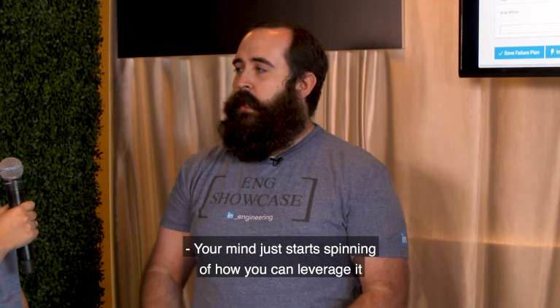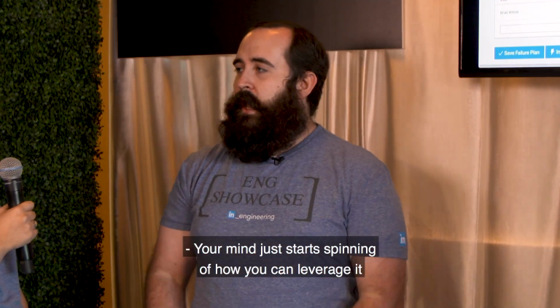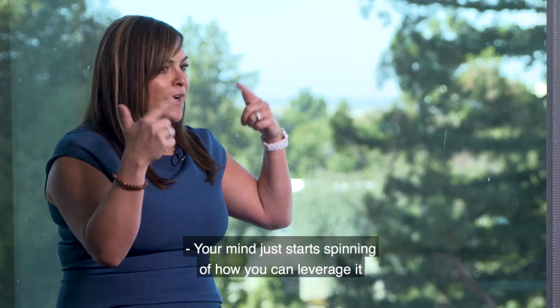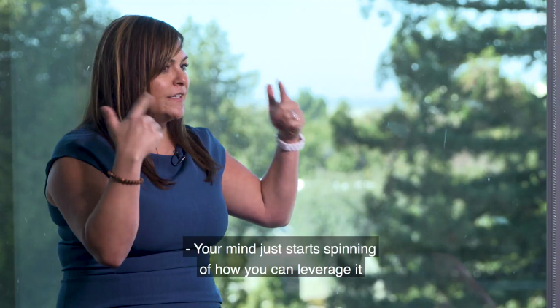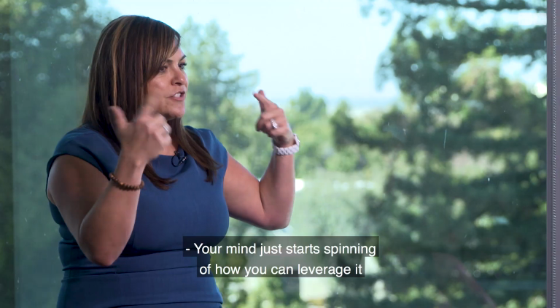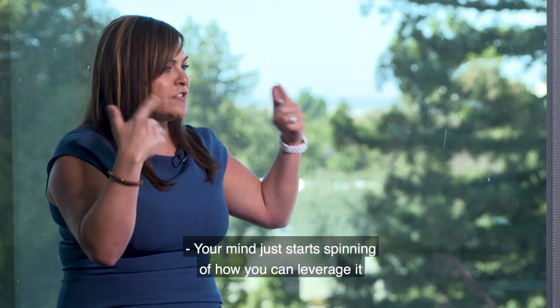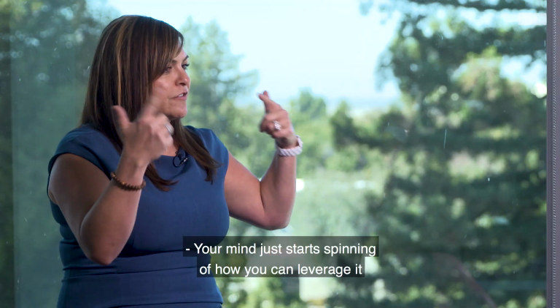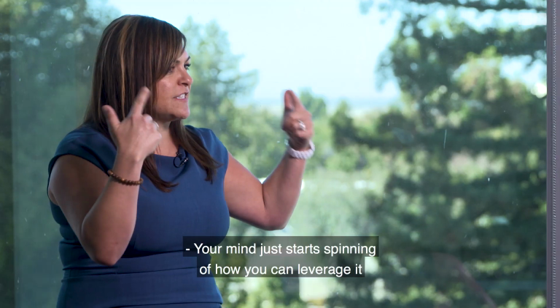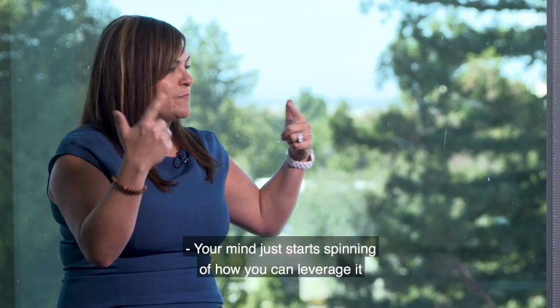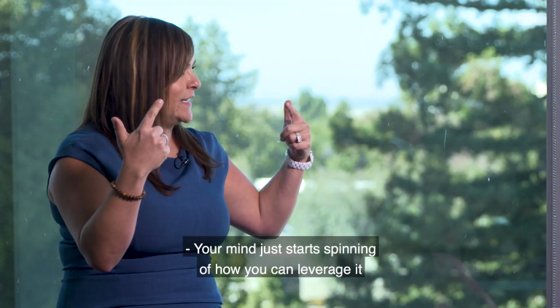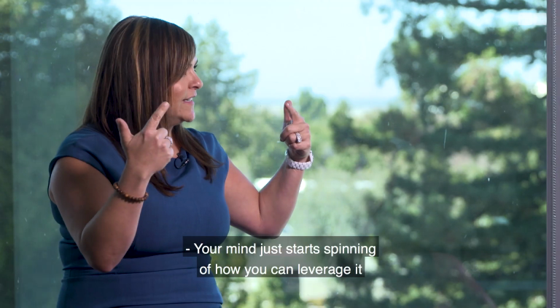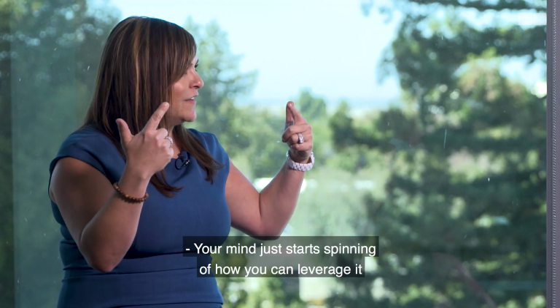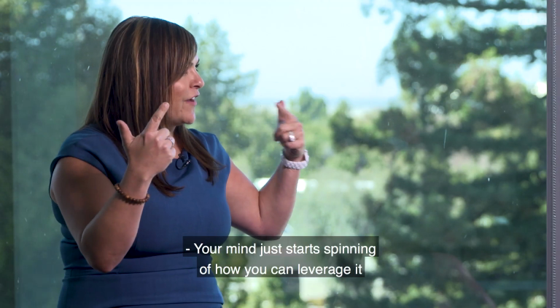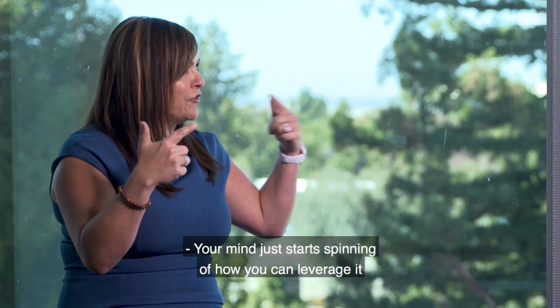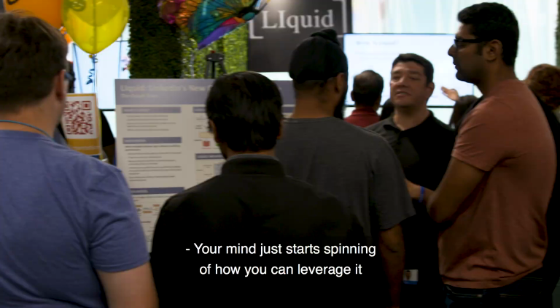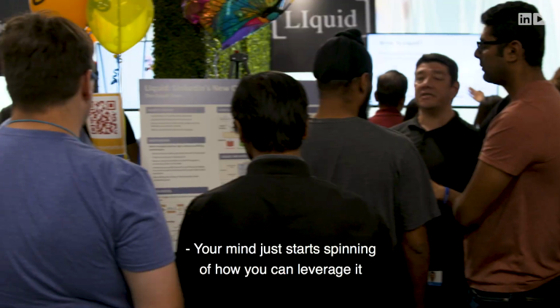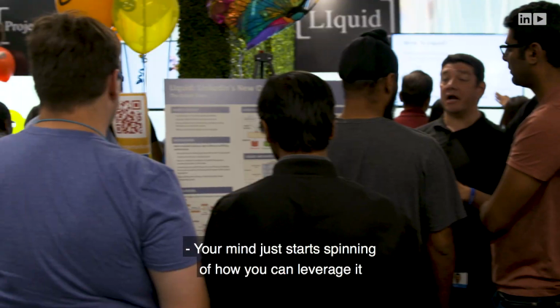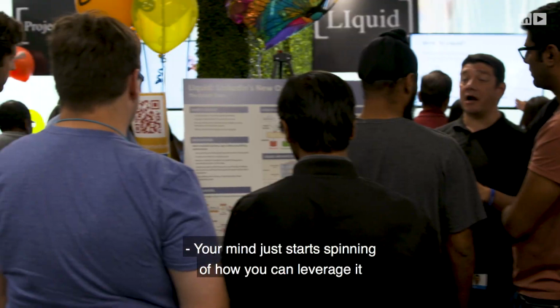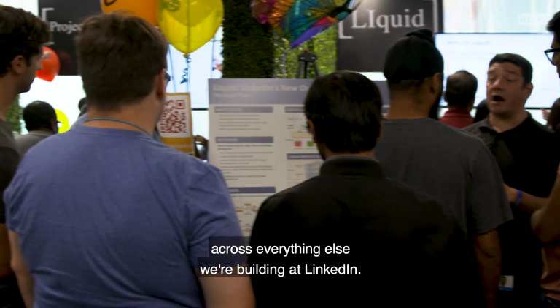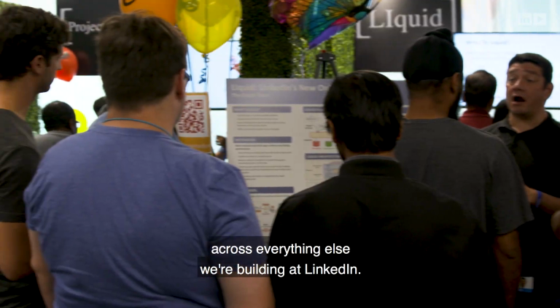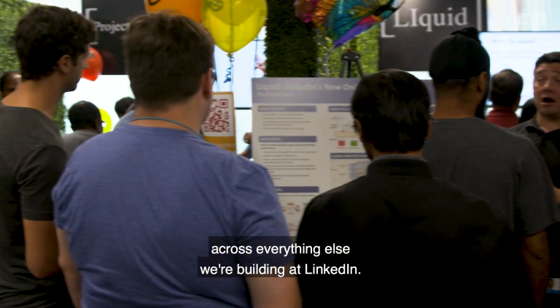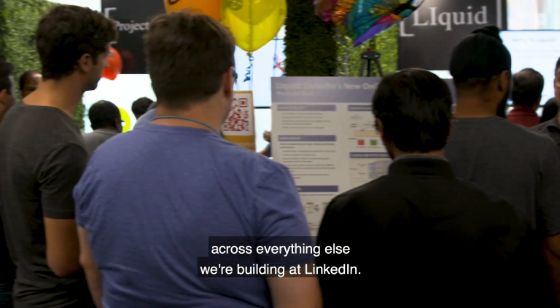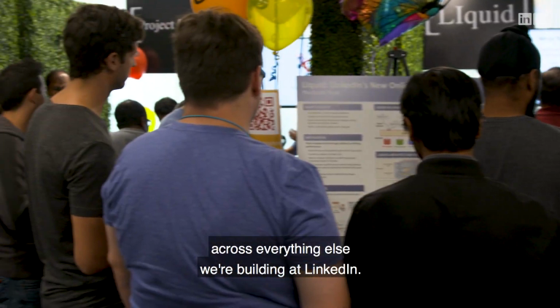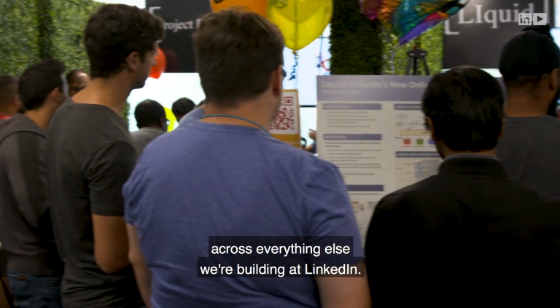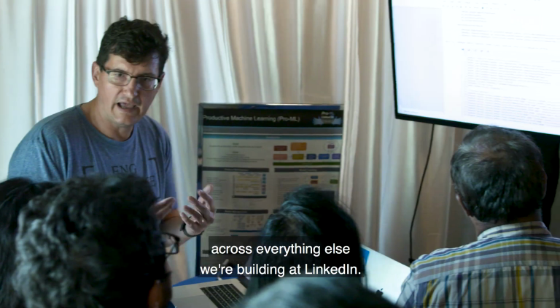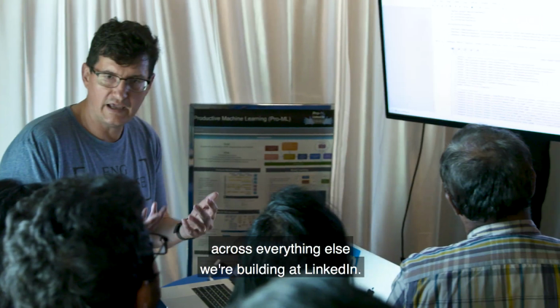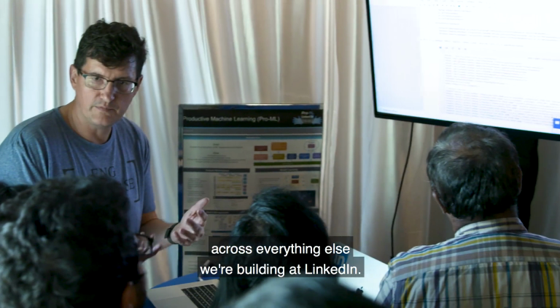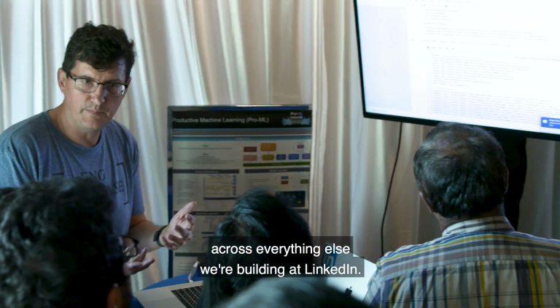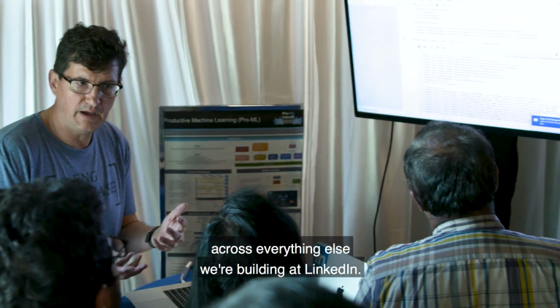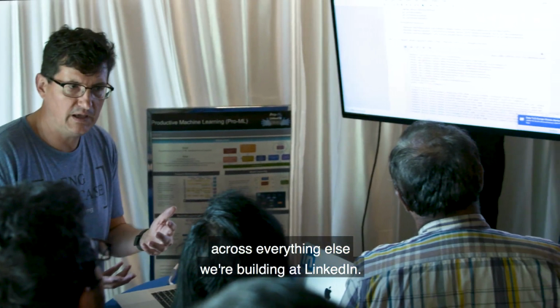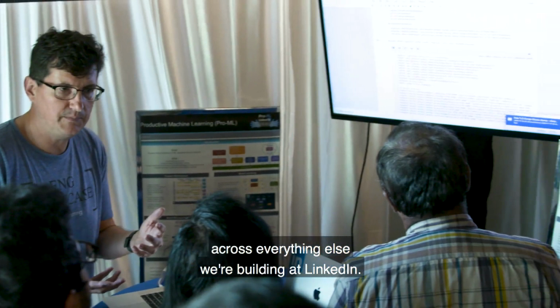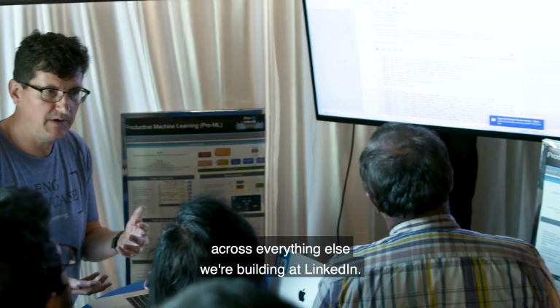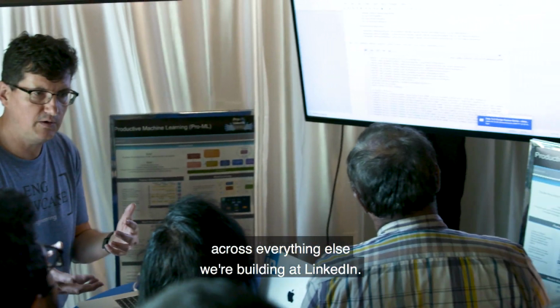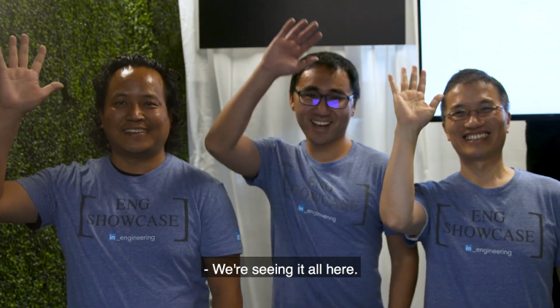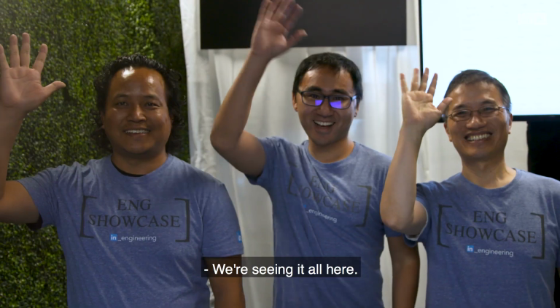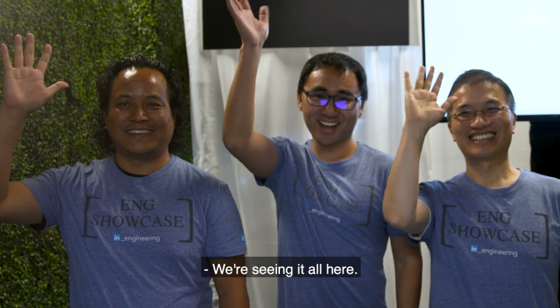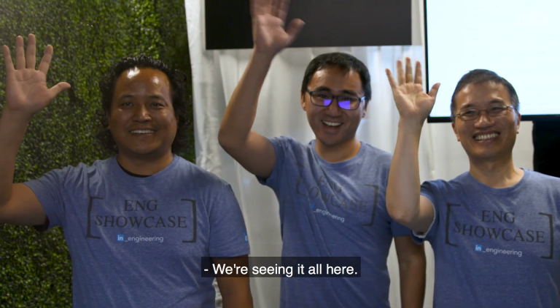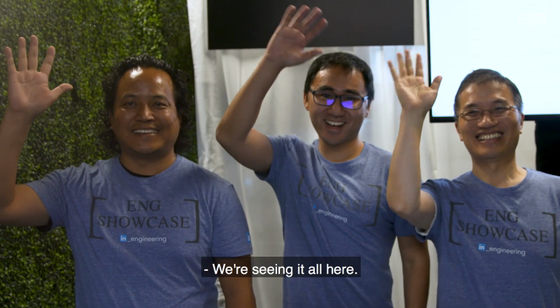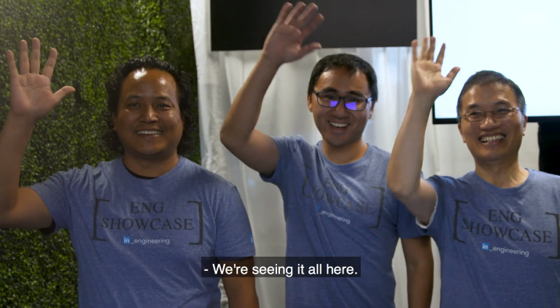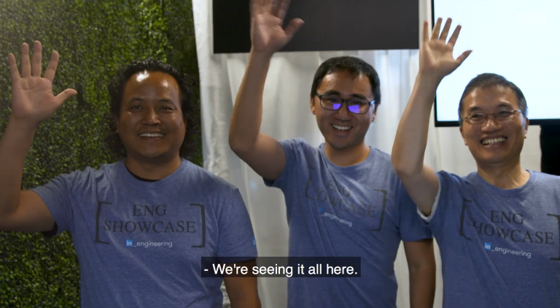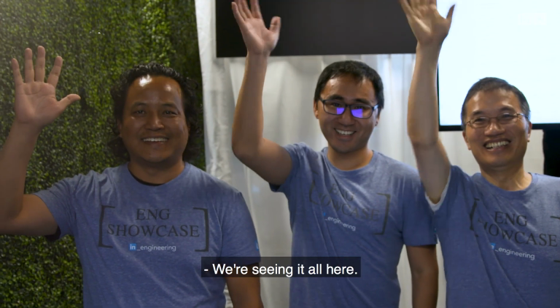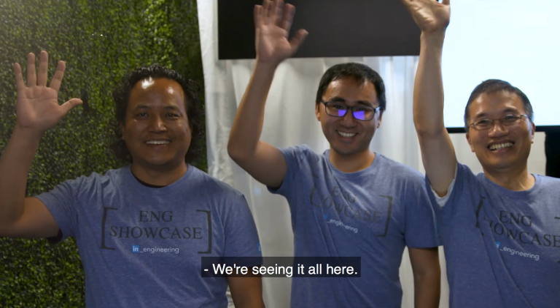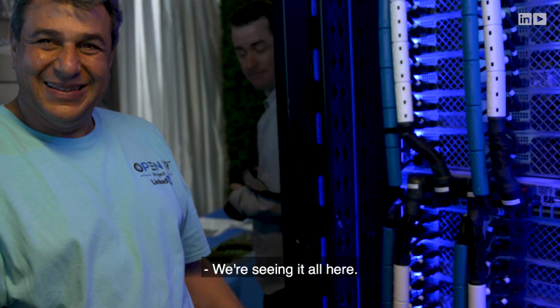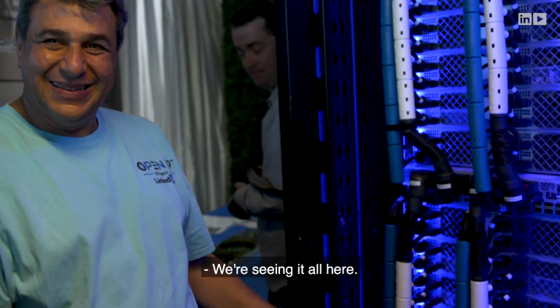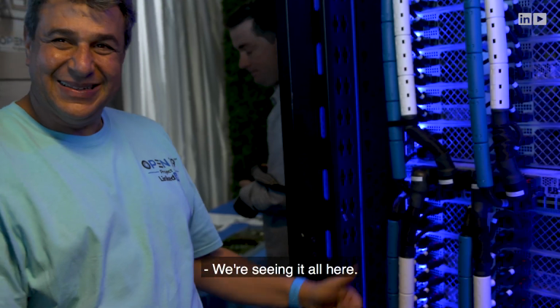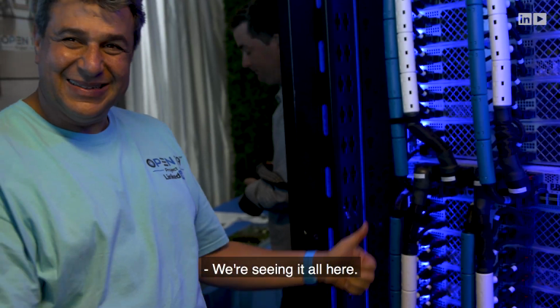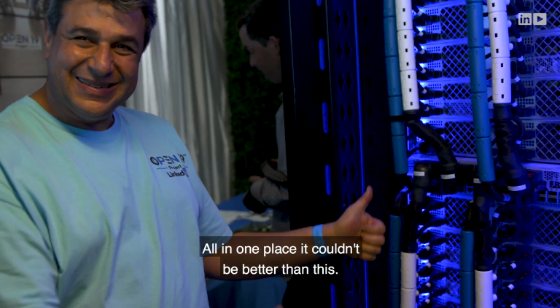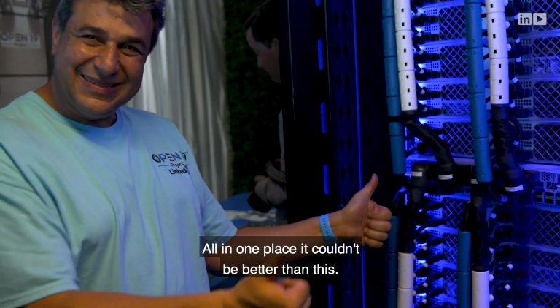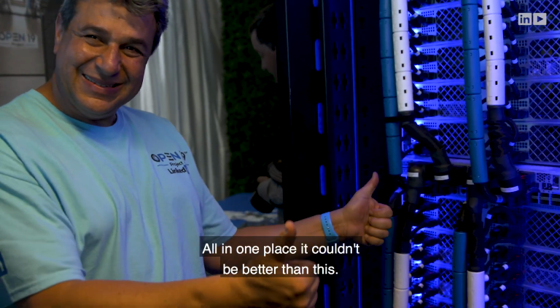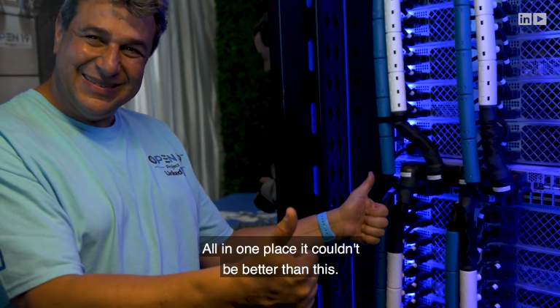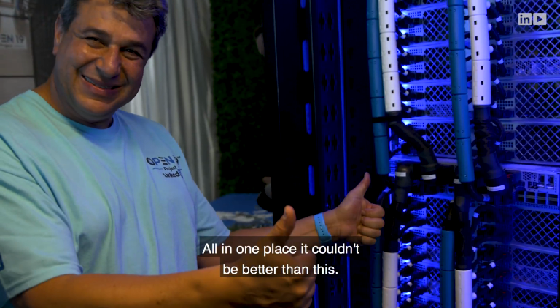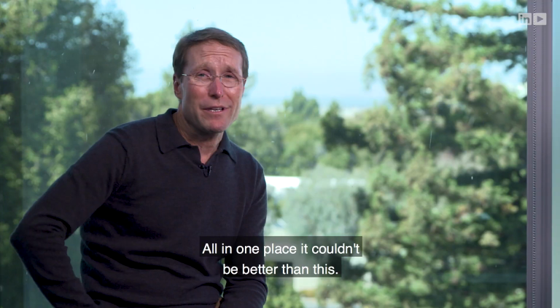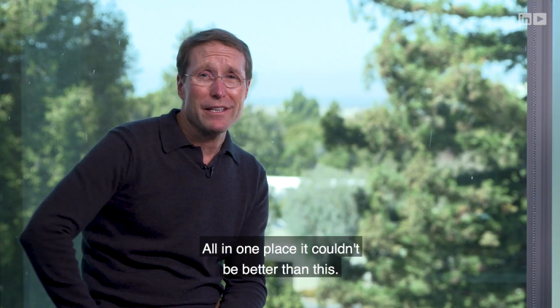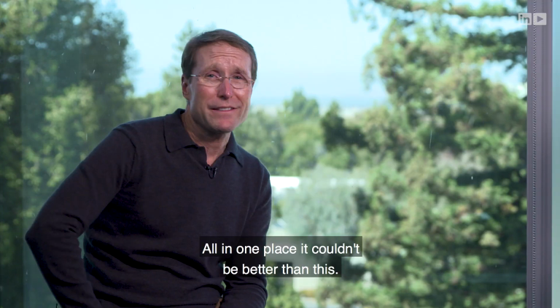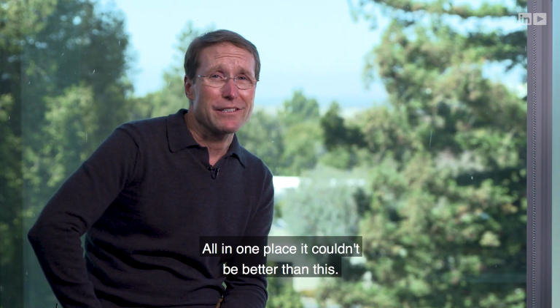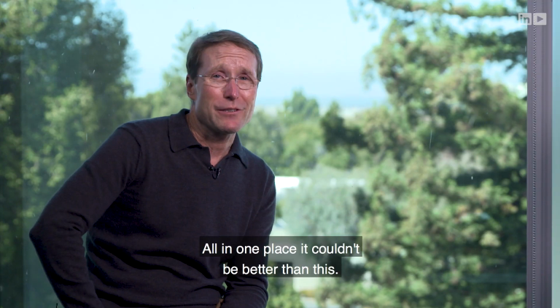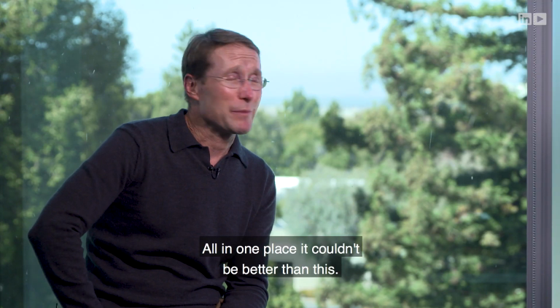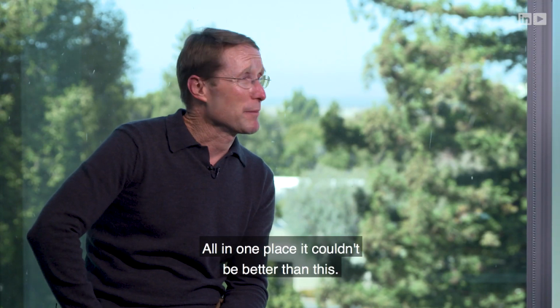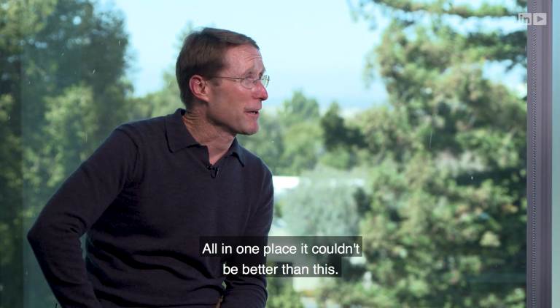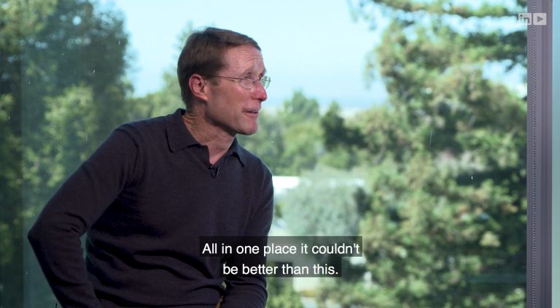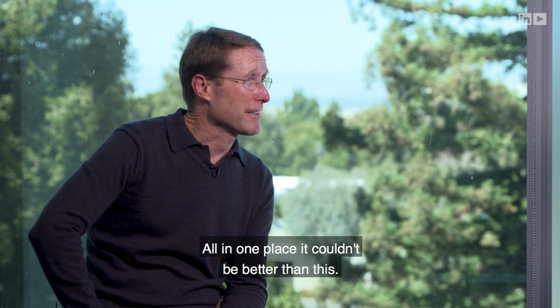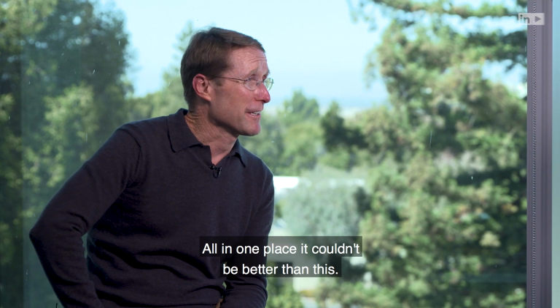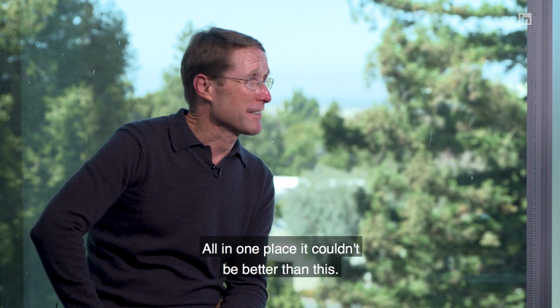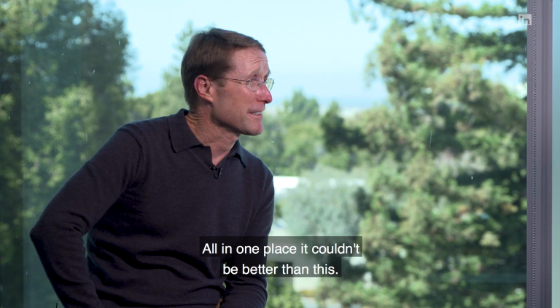Your mind just starts spinning of how you can leverage it across everything else we're building at LinkedIn. We're seeing it all here, all in one place. It couldn't be better than this.